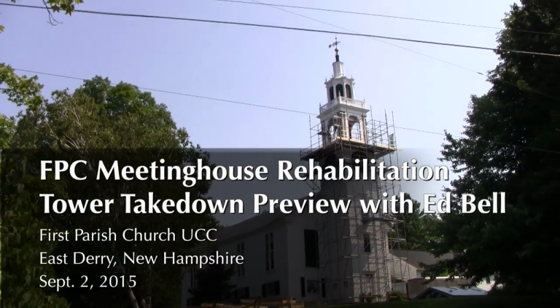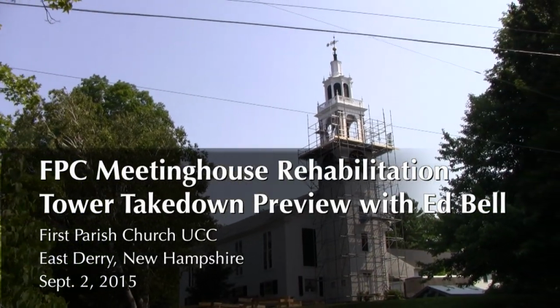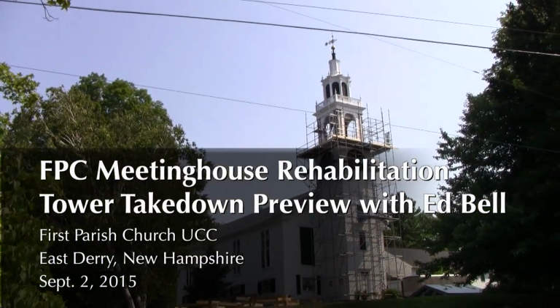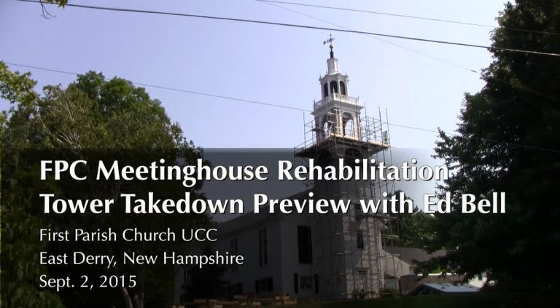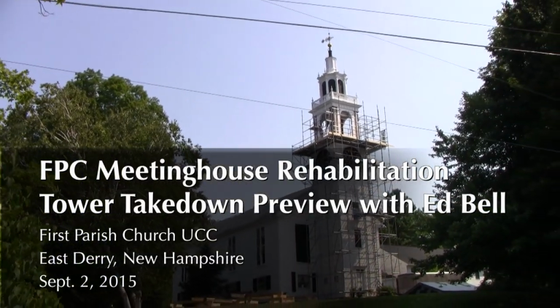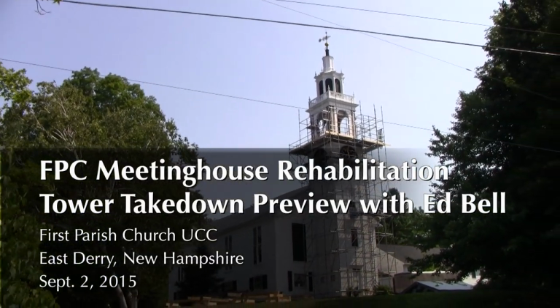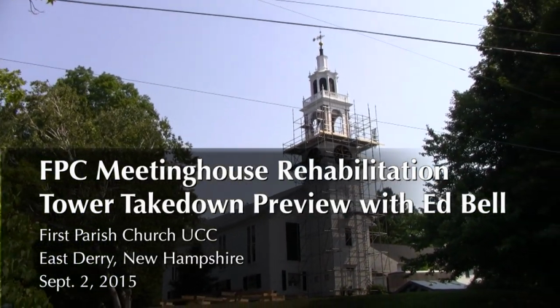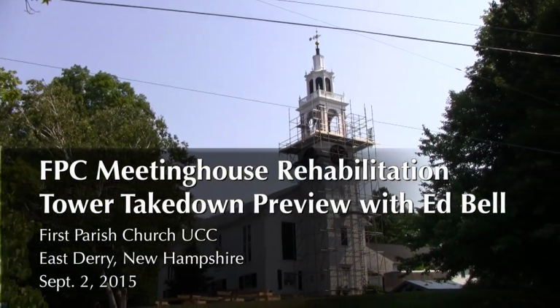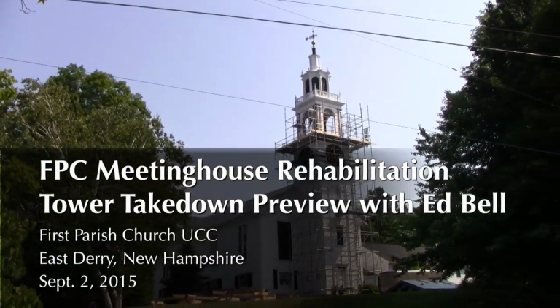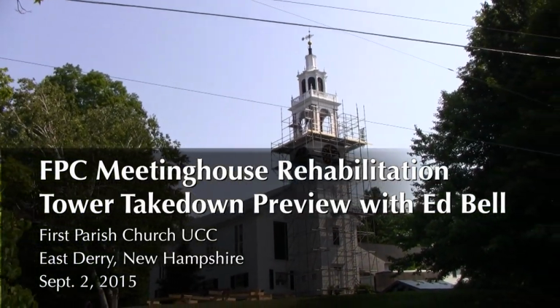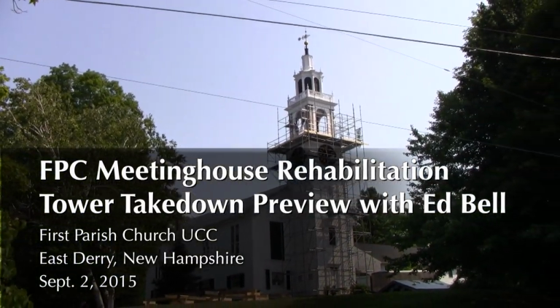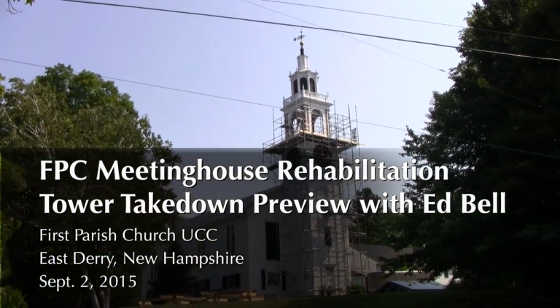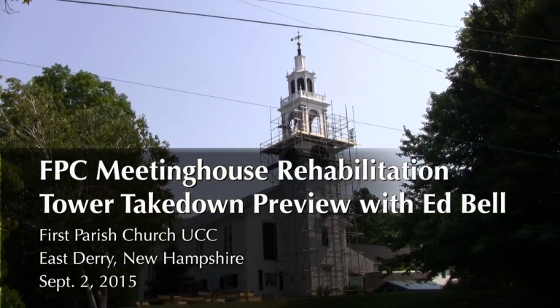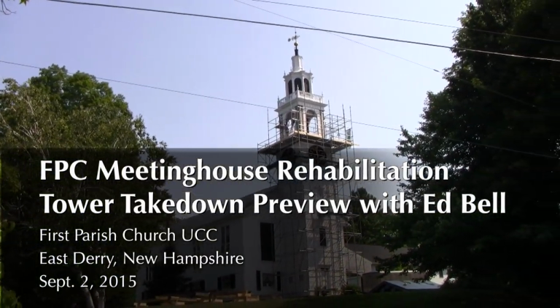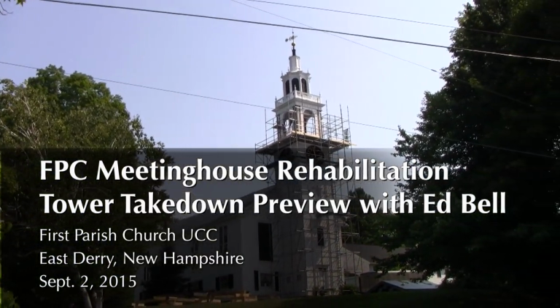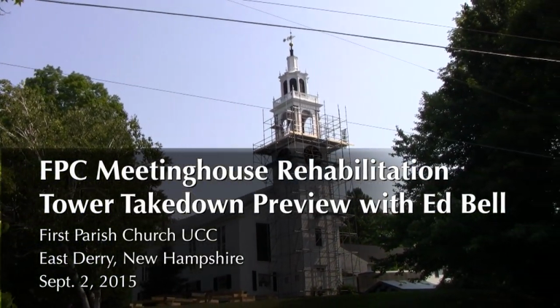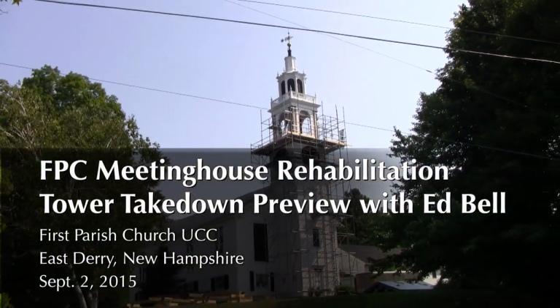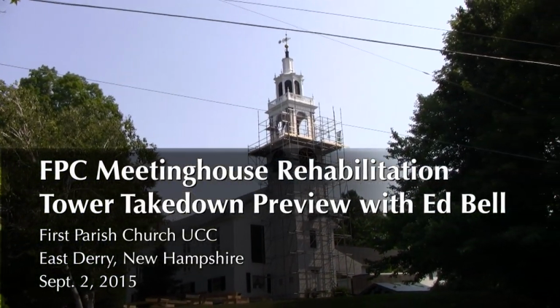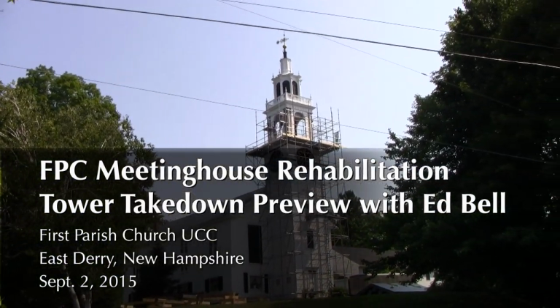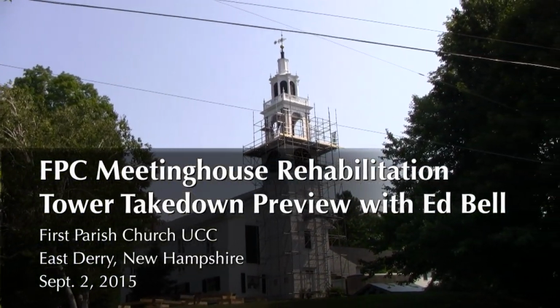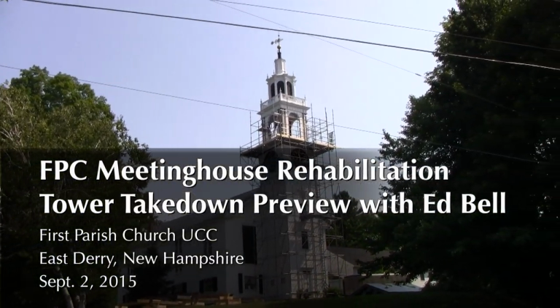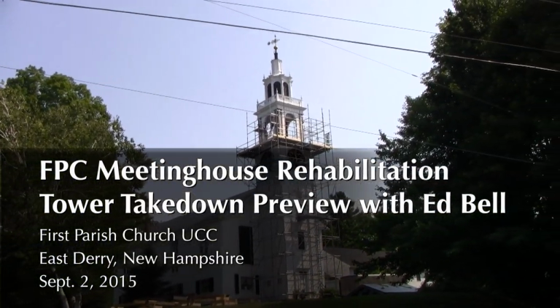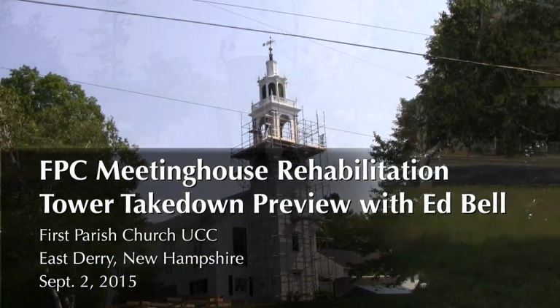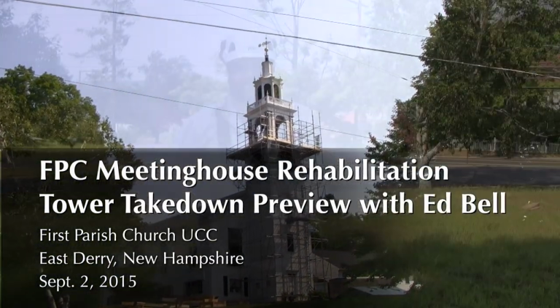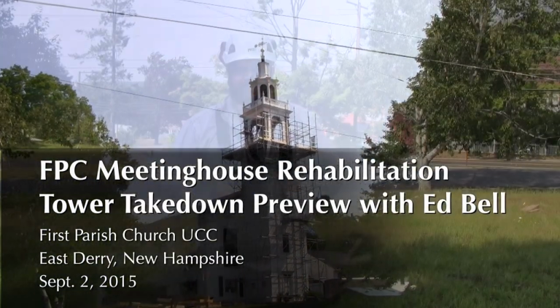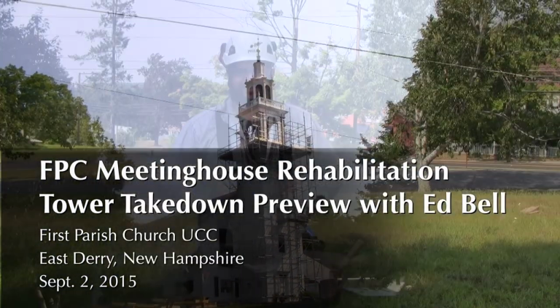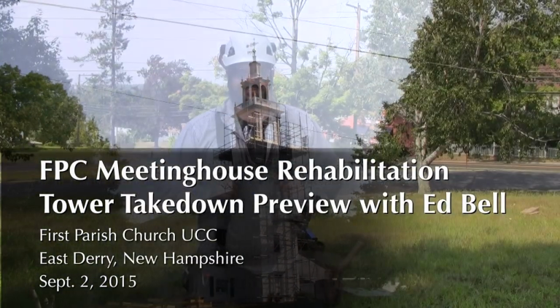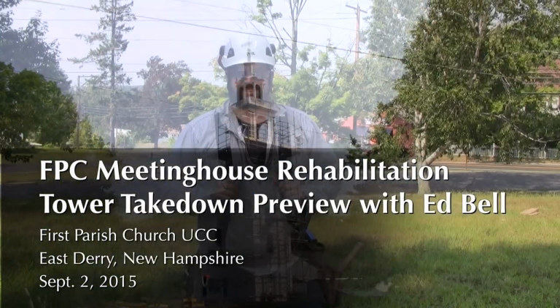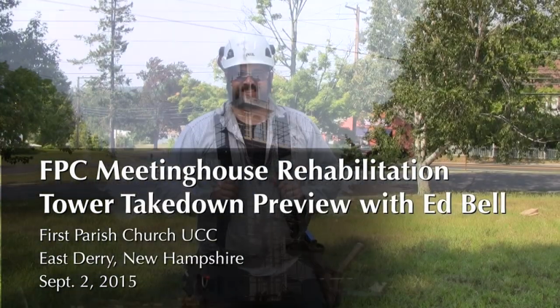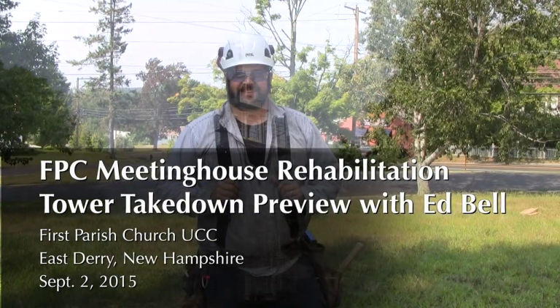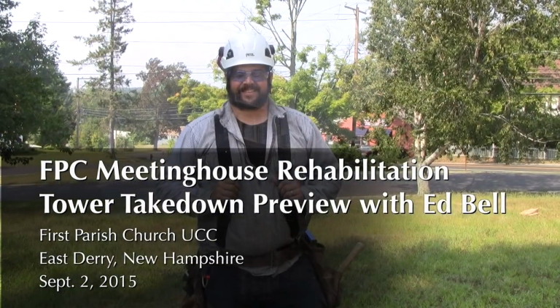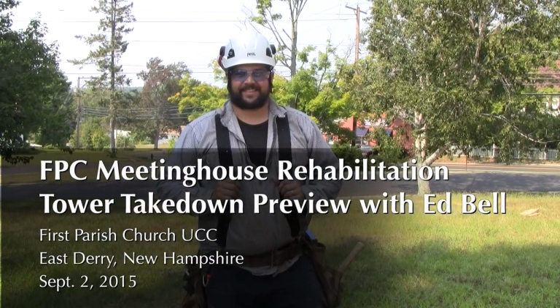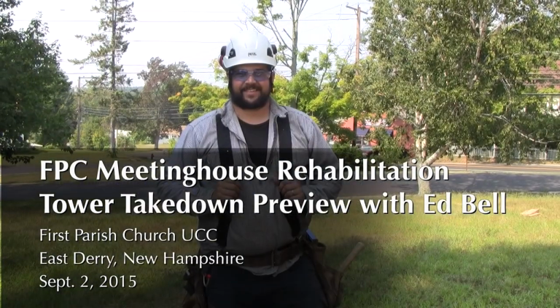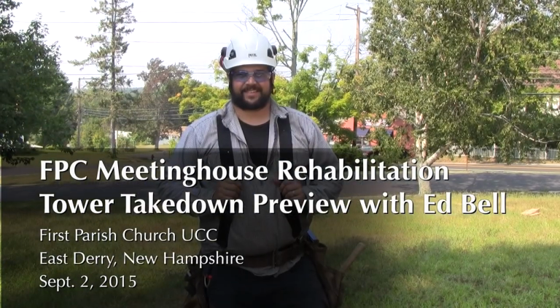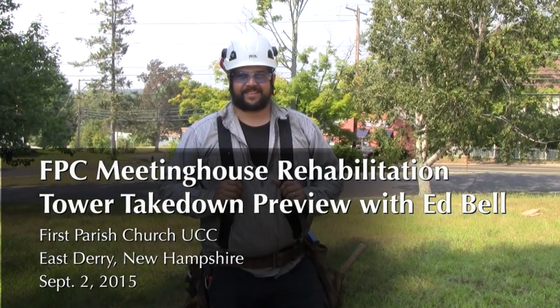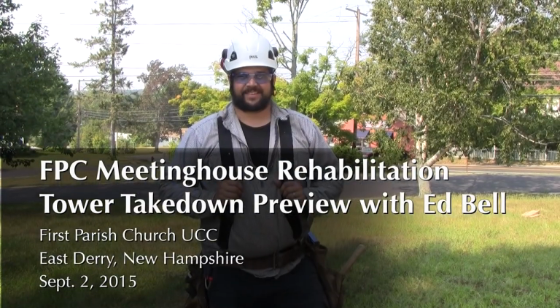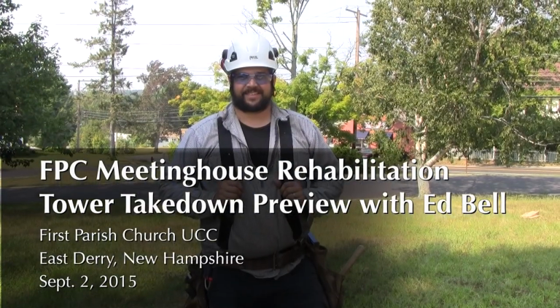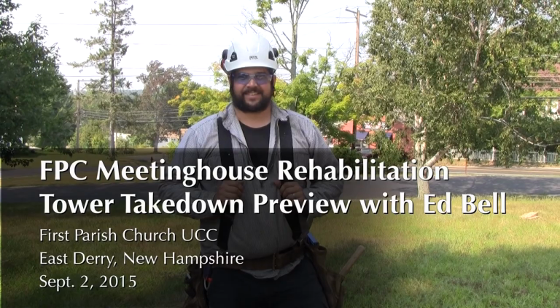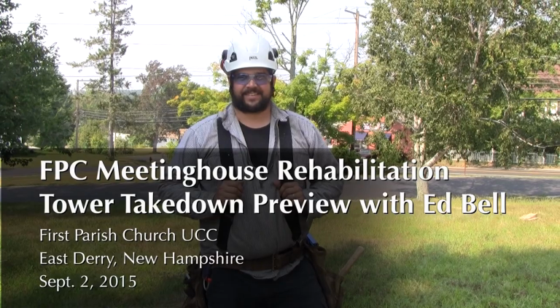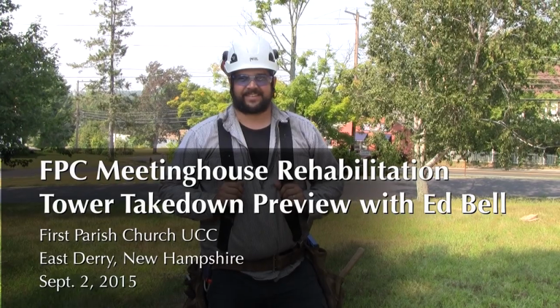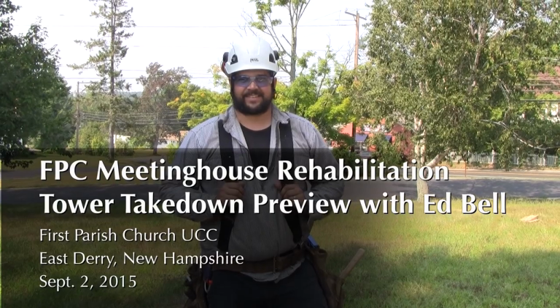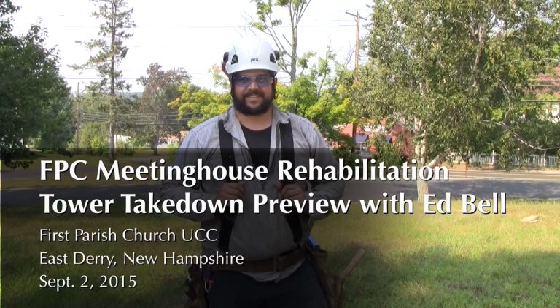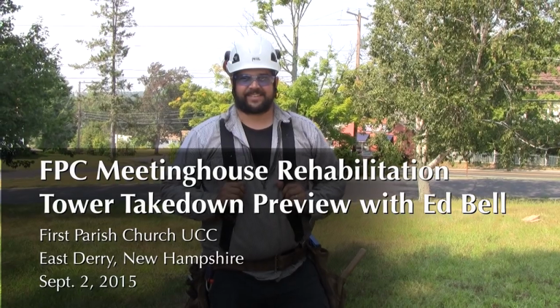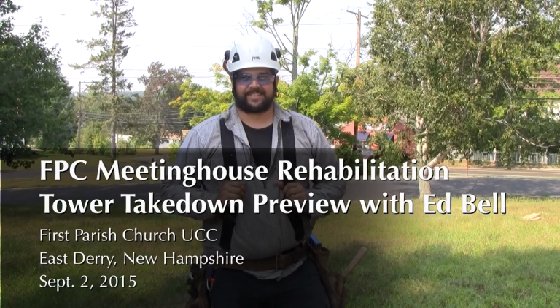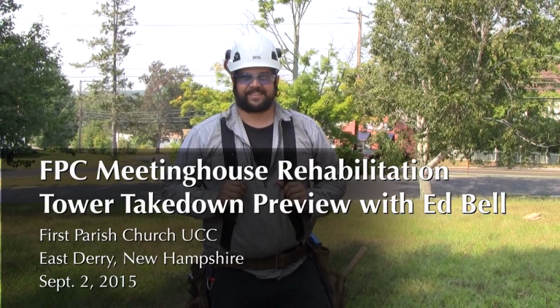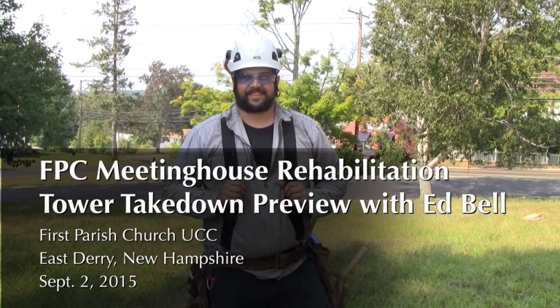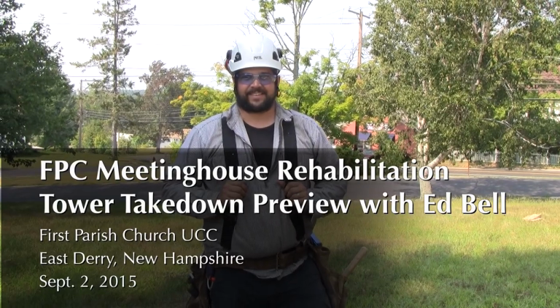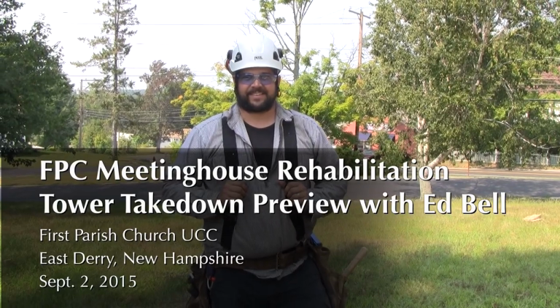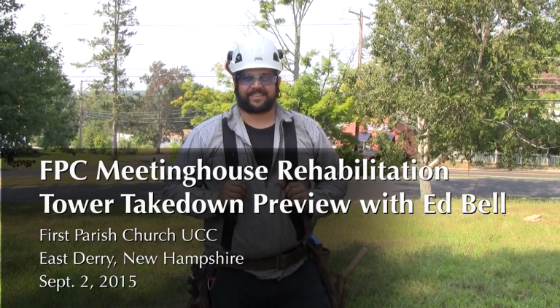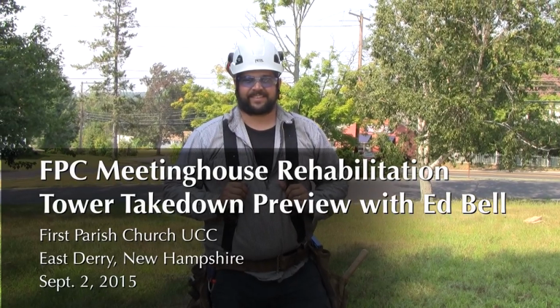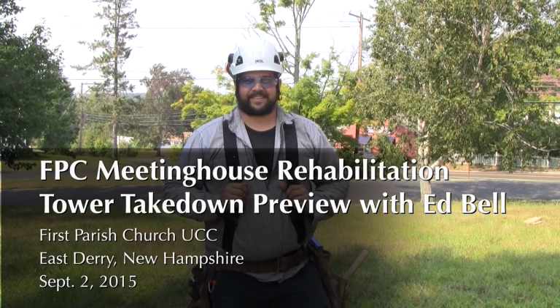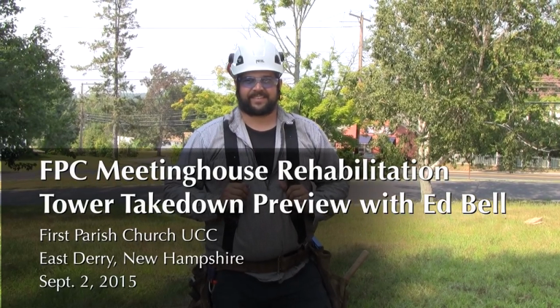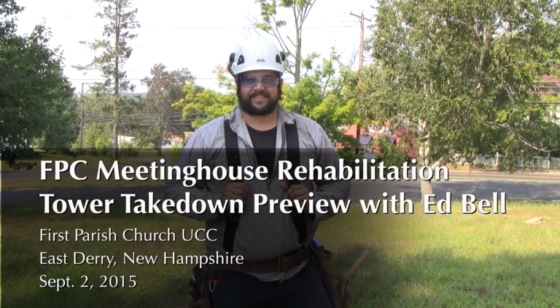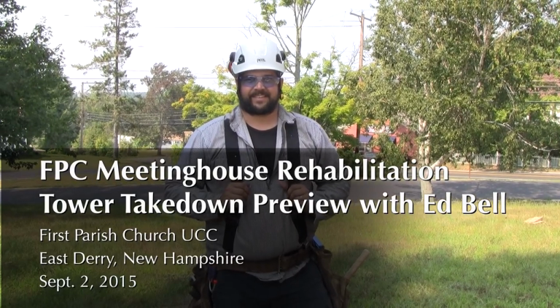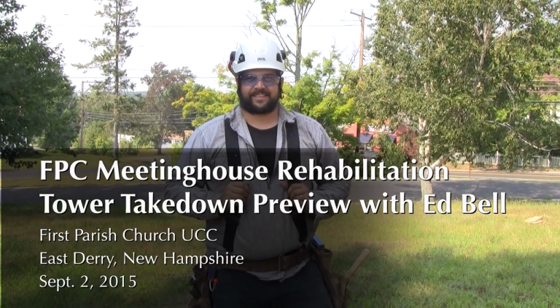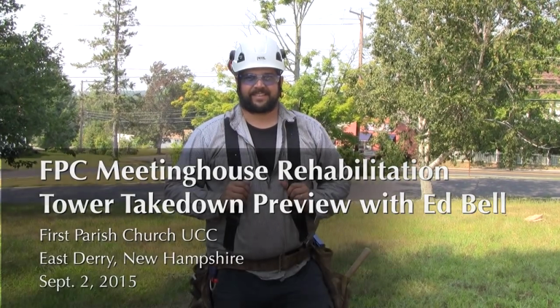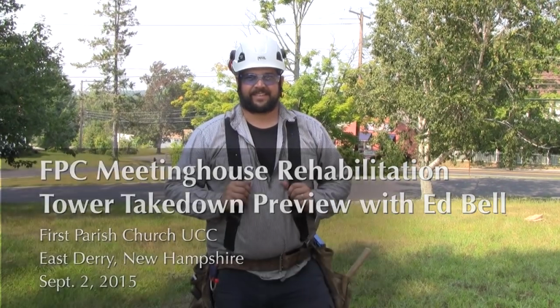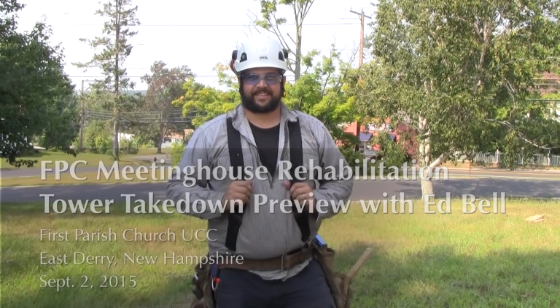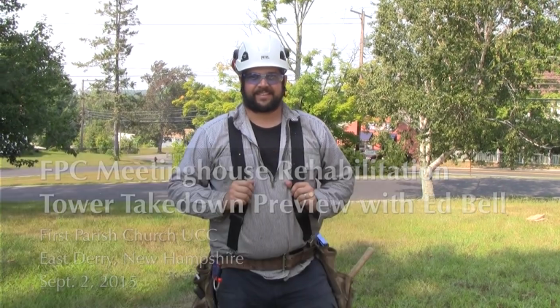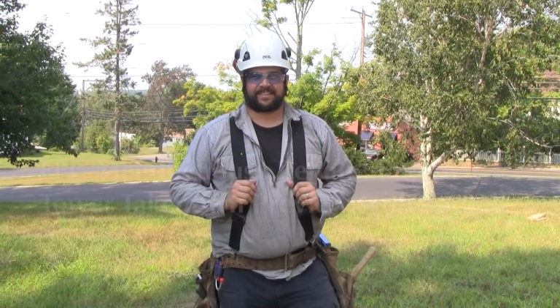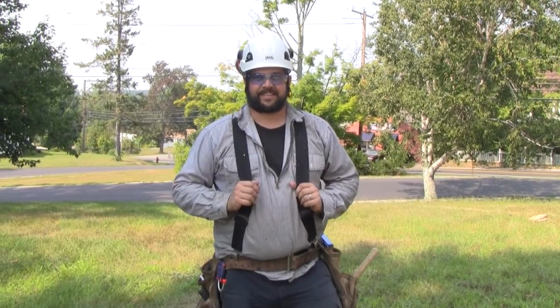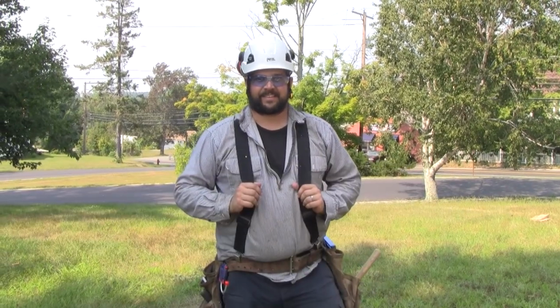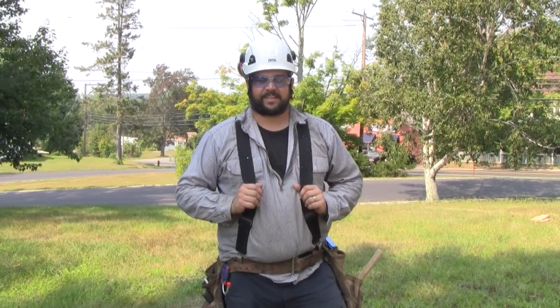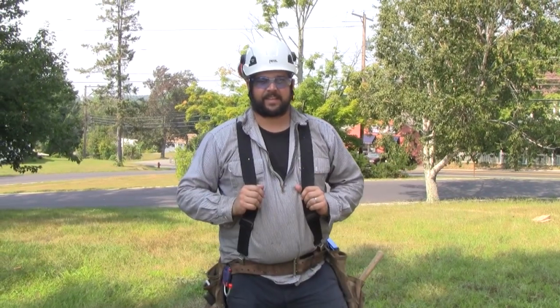Hi, we're here with Ed Bell, Project Manager for Preservation Timber Framing. Ed, can you tell us a little bit what Crane Day will be like?